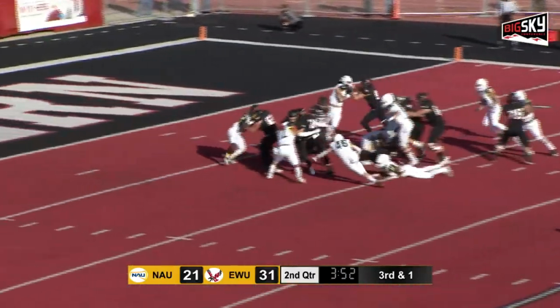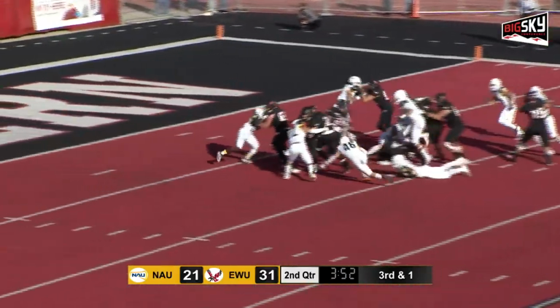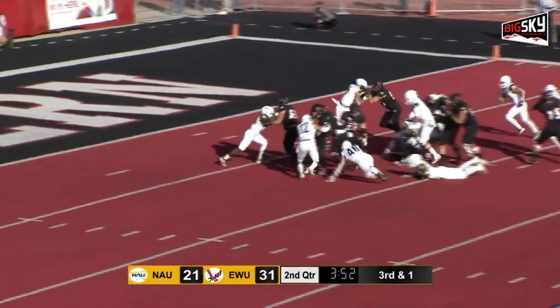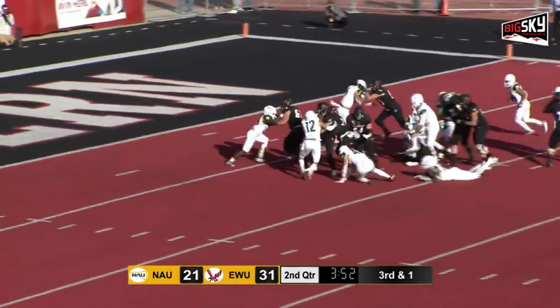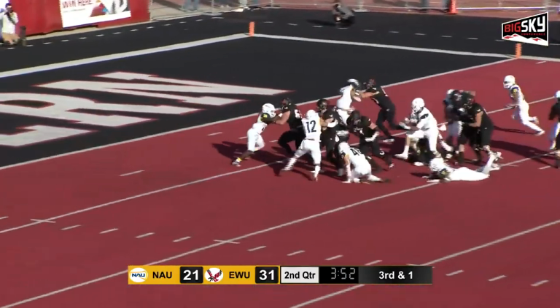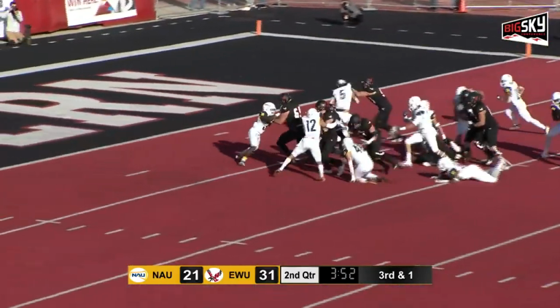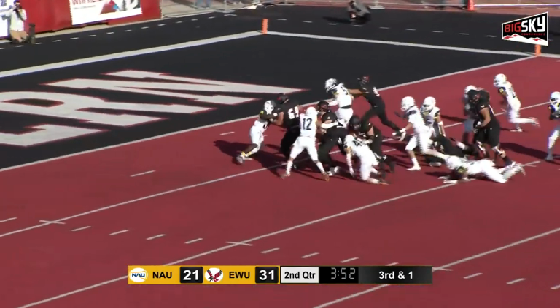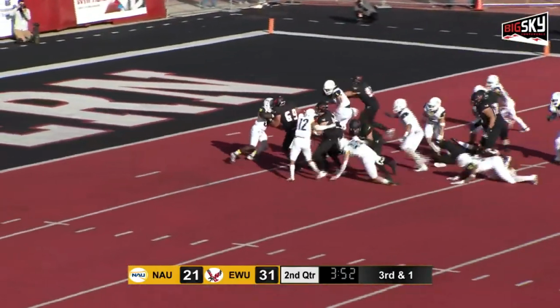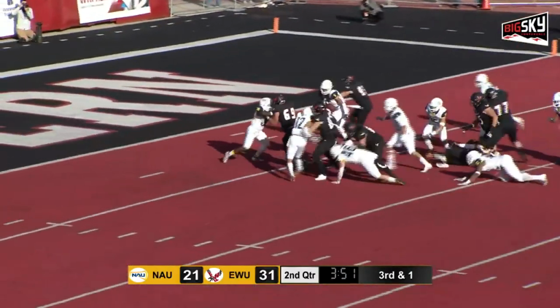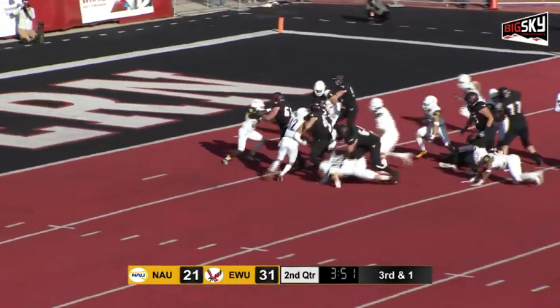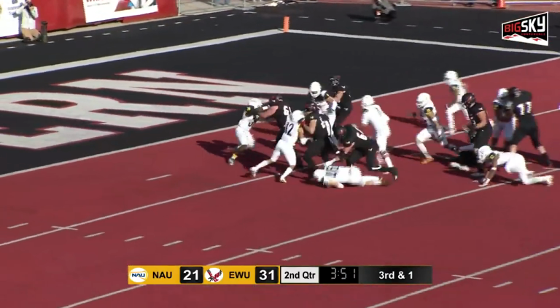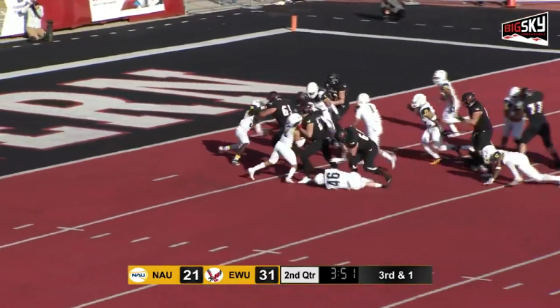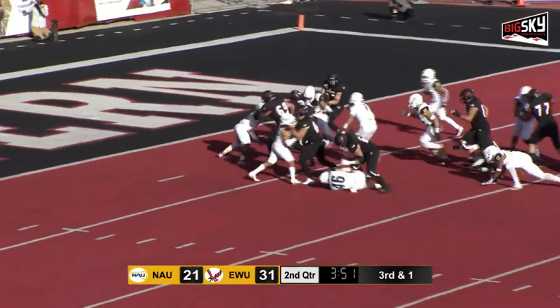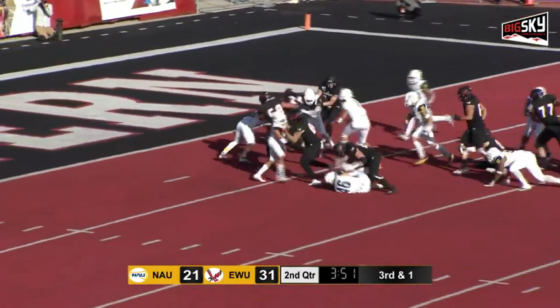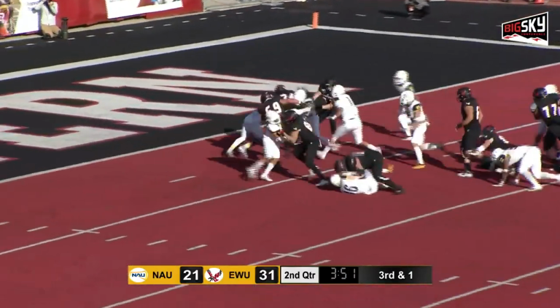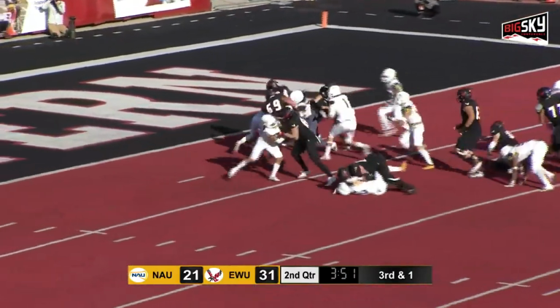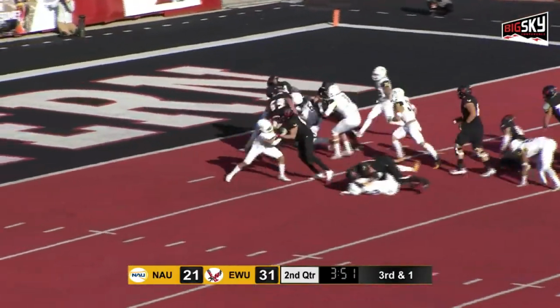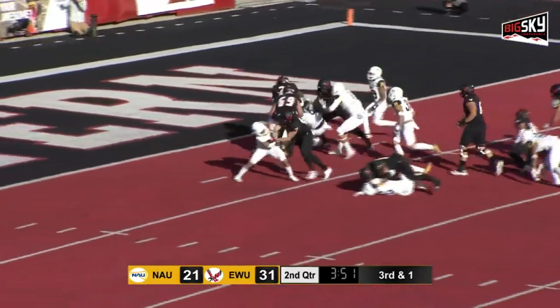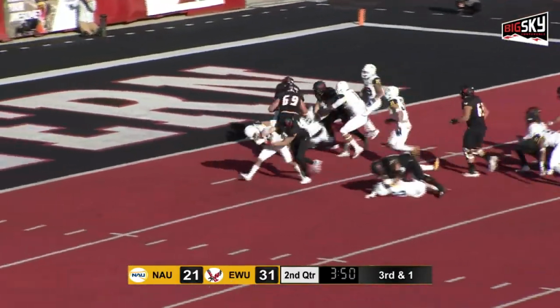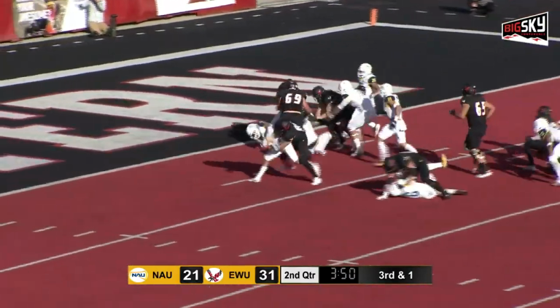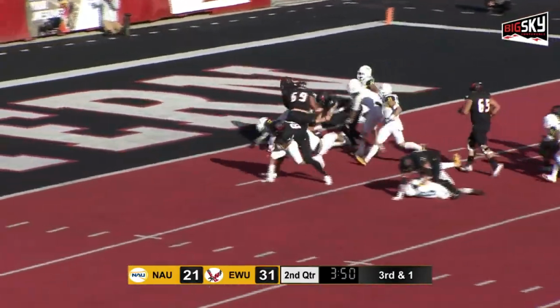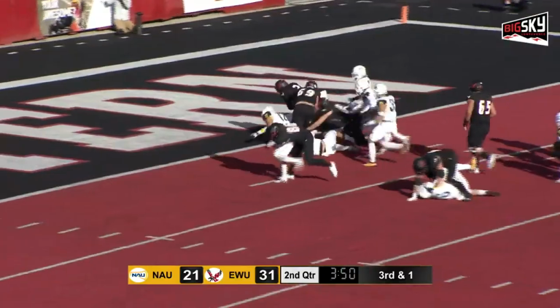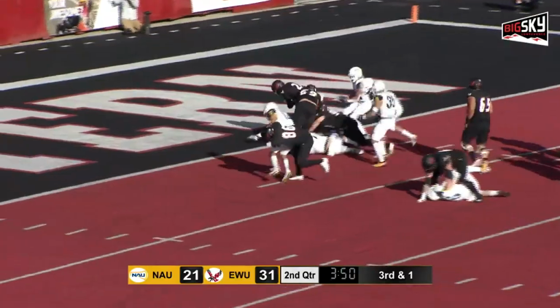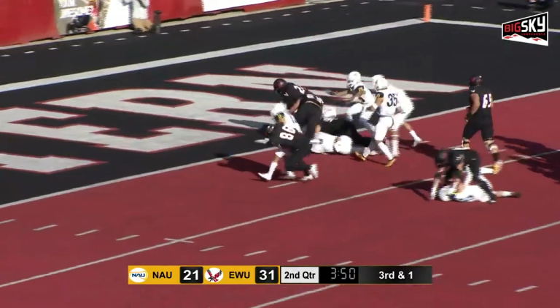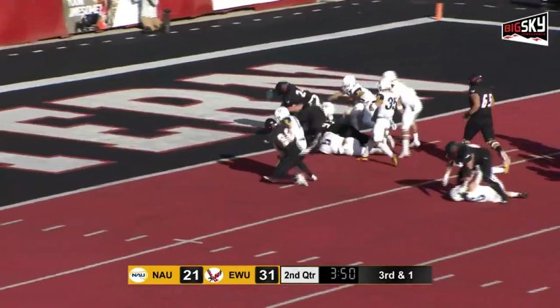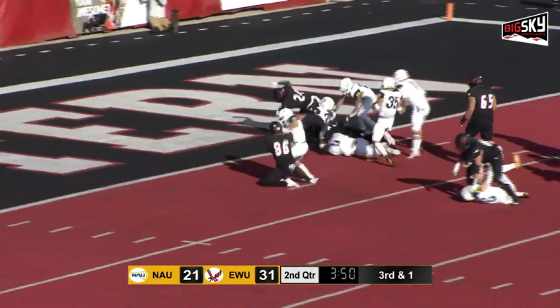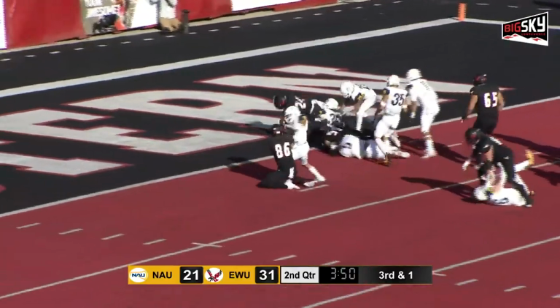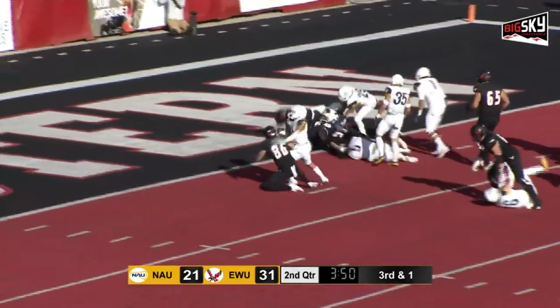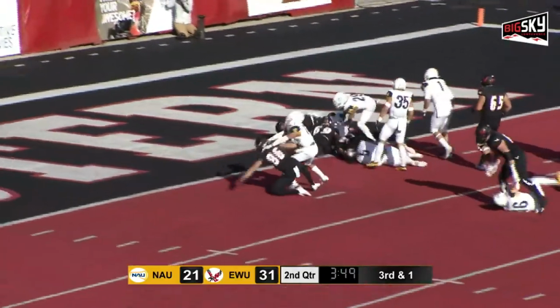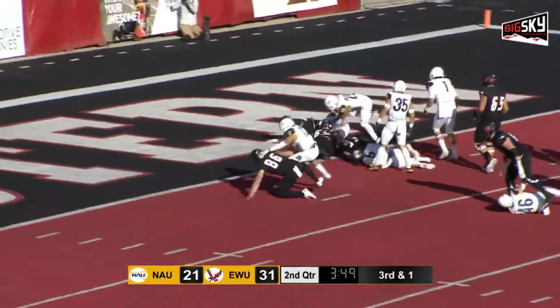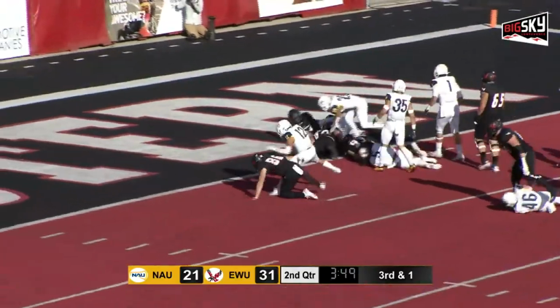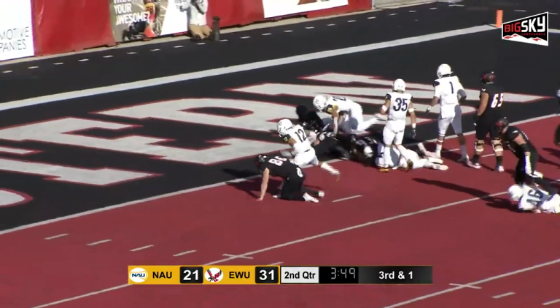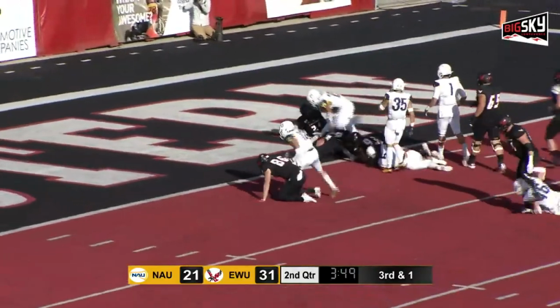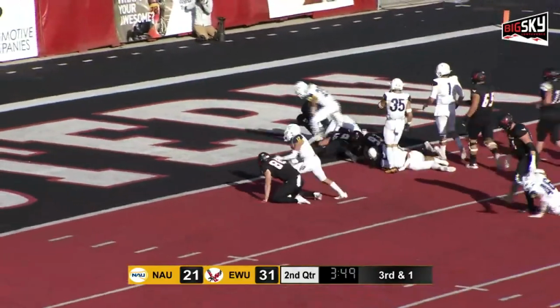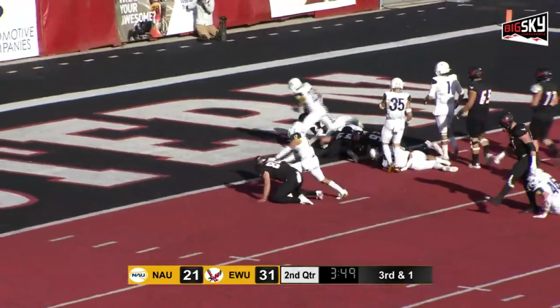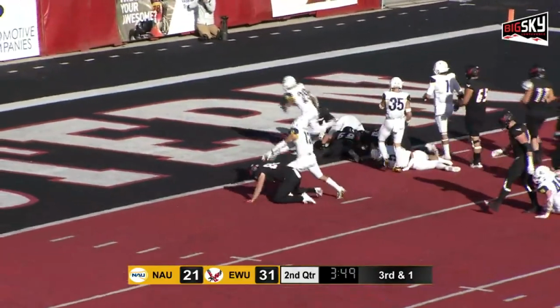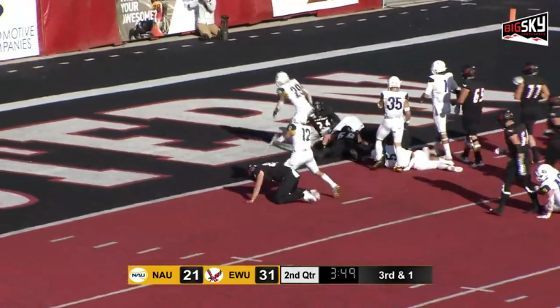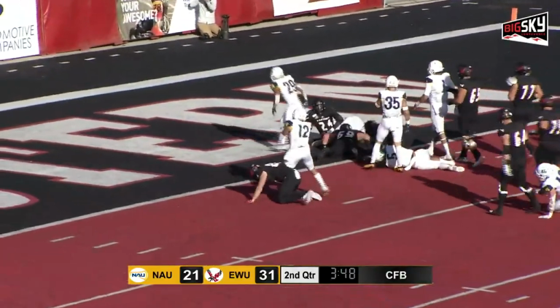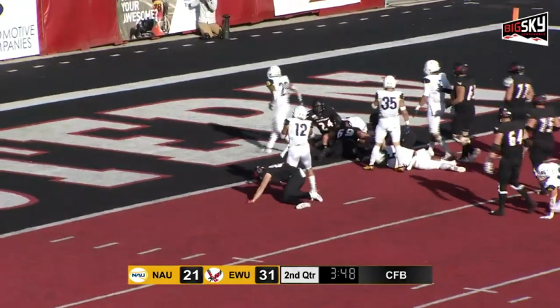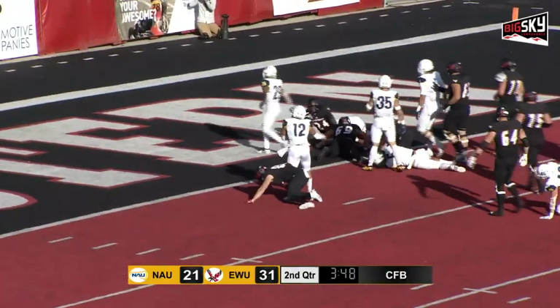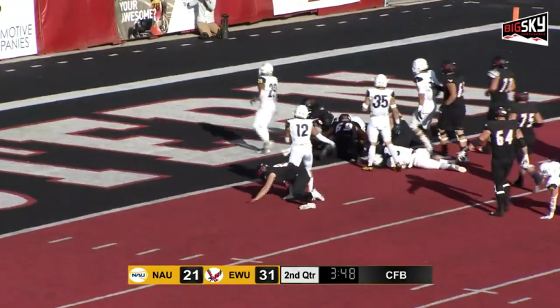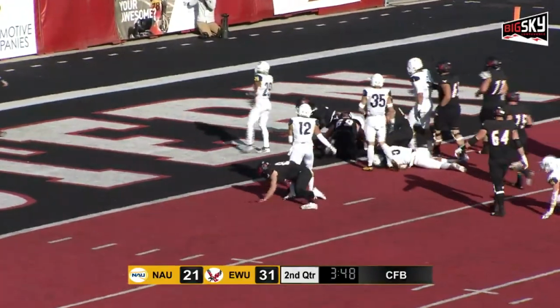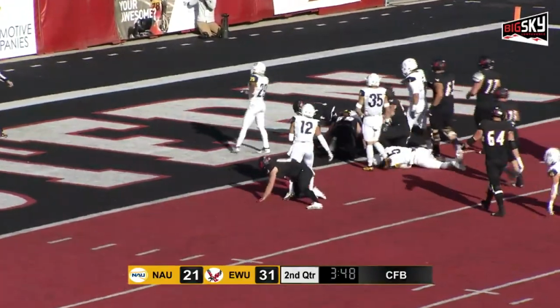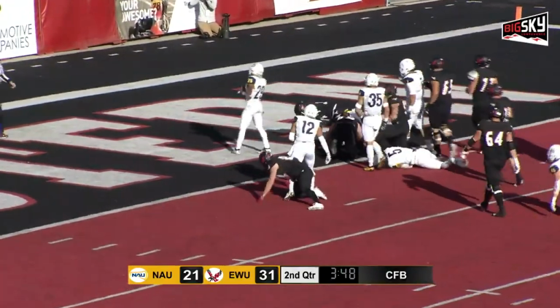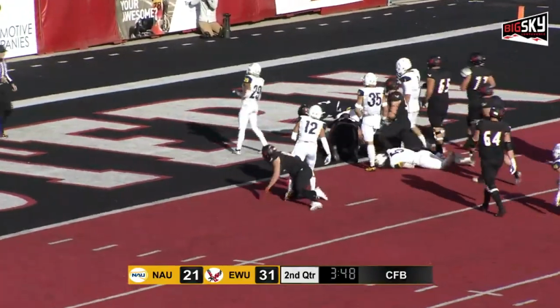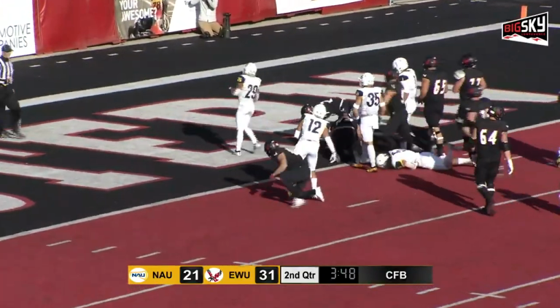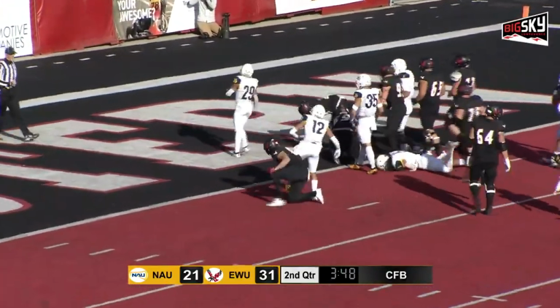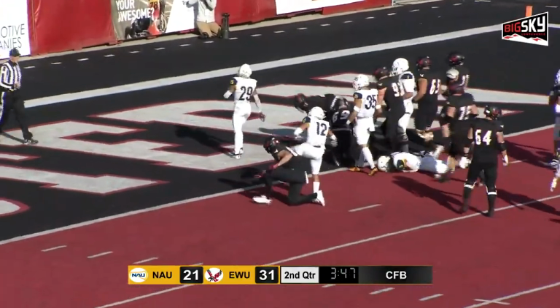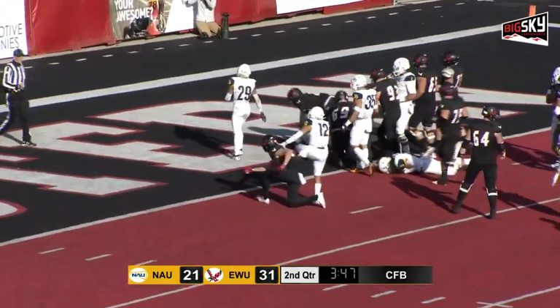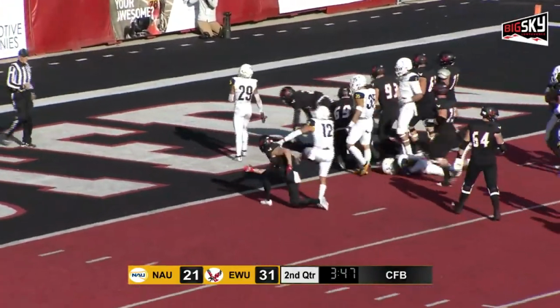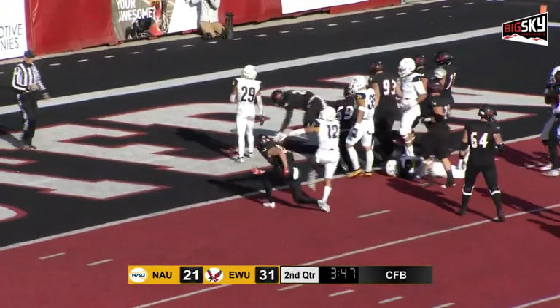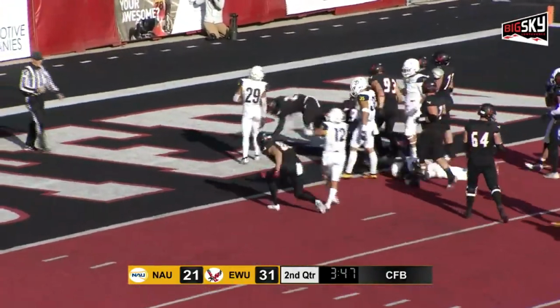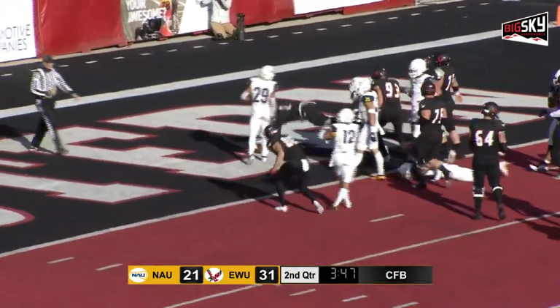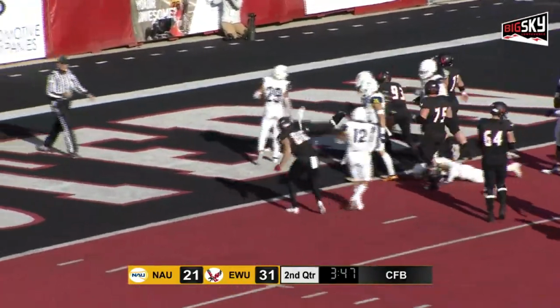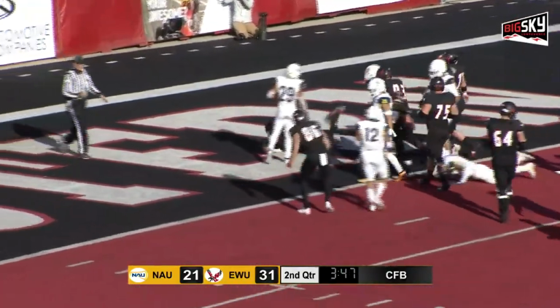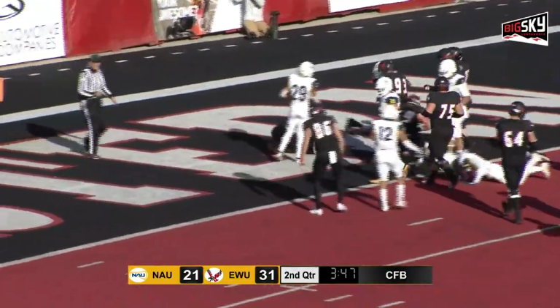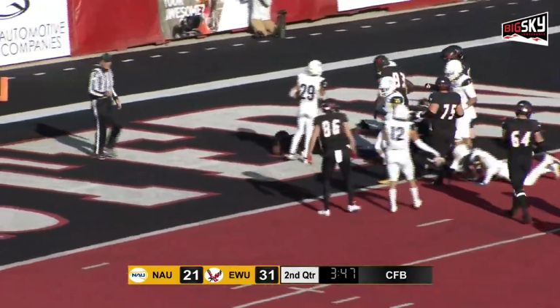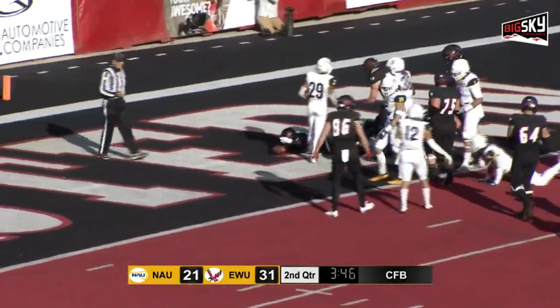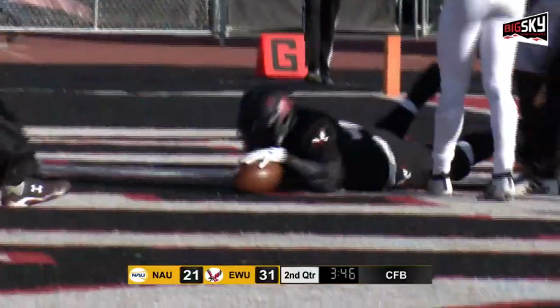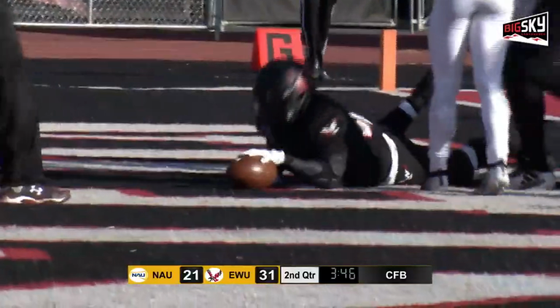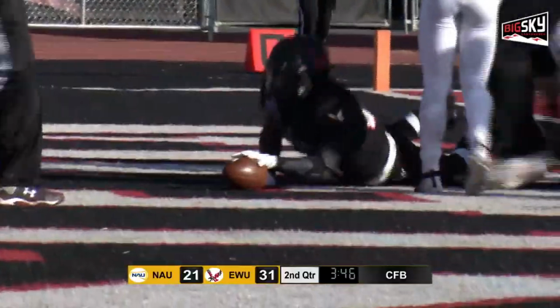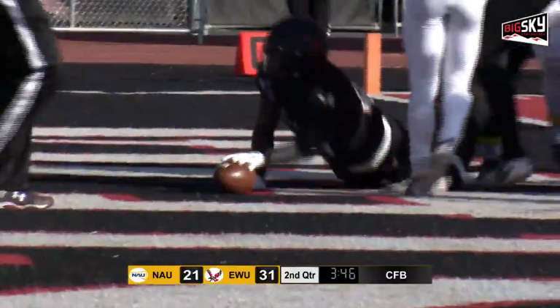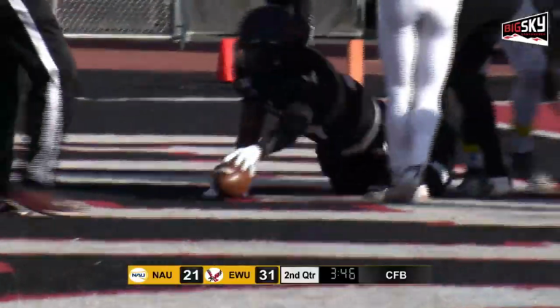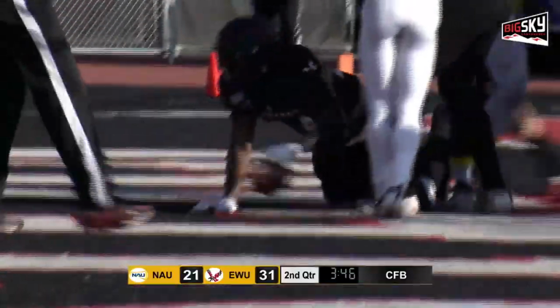Here's Pierce, grinding inside the five into the end zone. Touchdown, Eastern Washington.